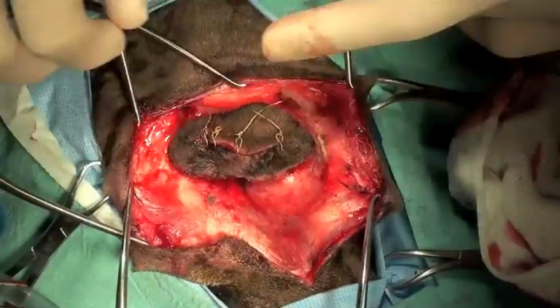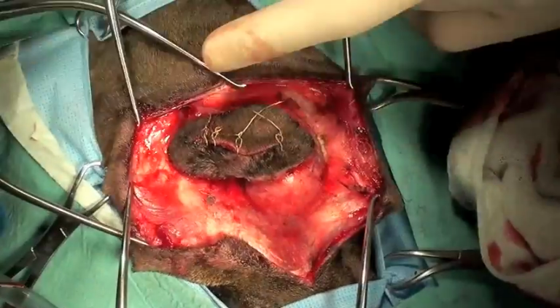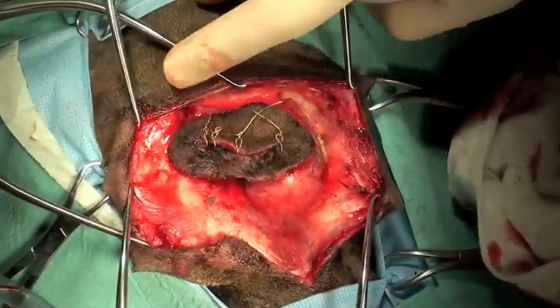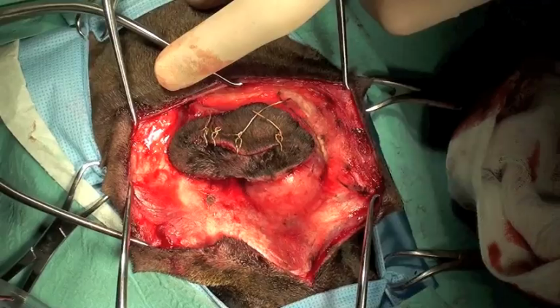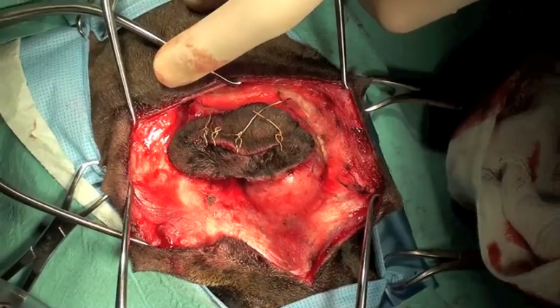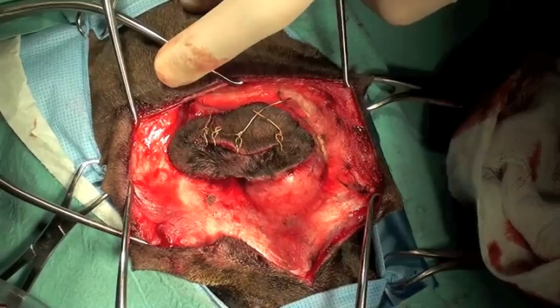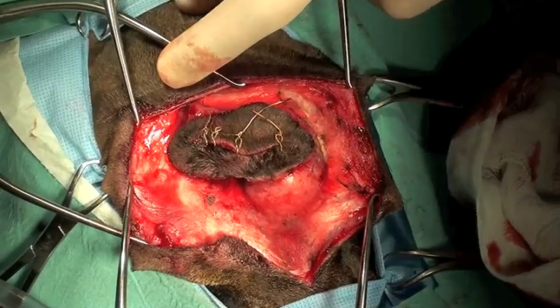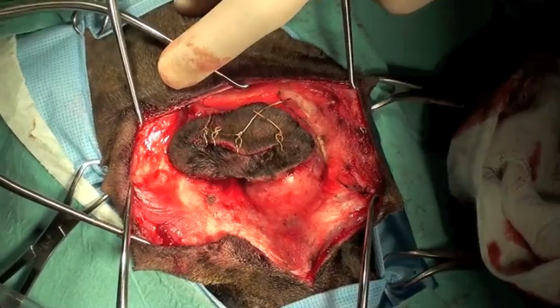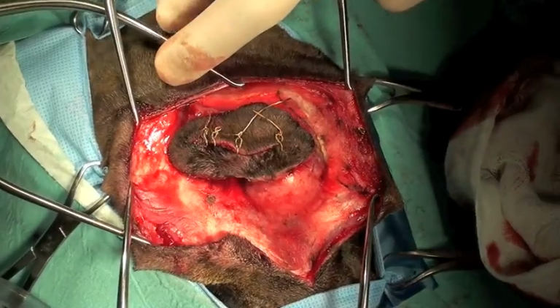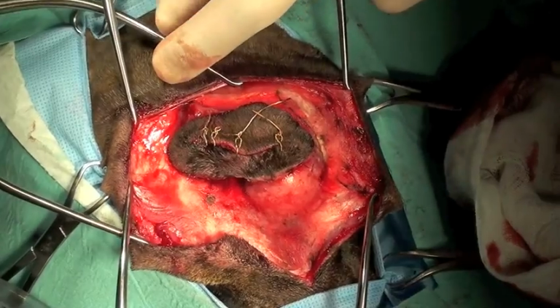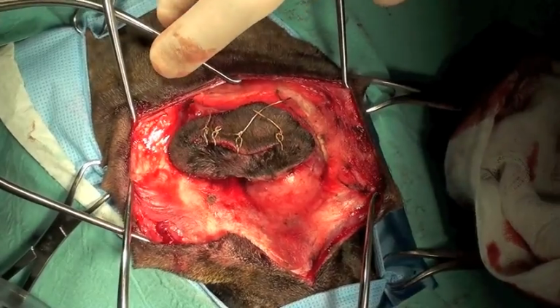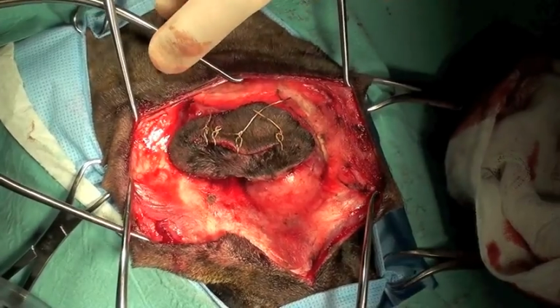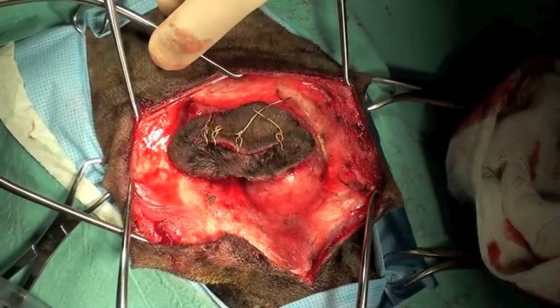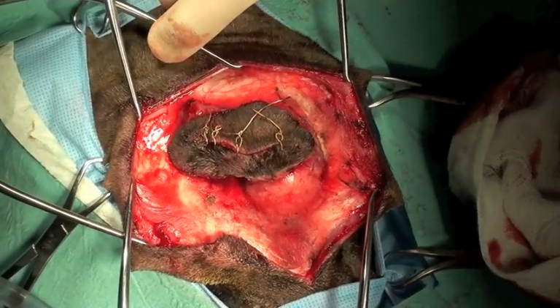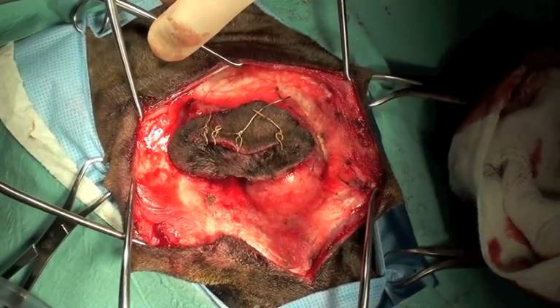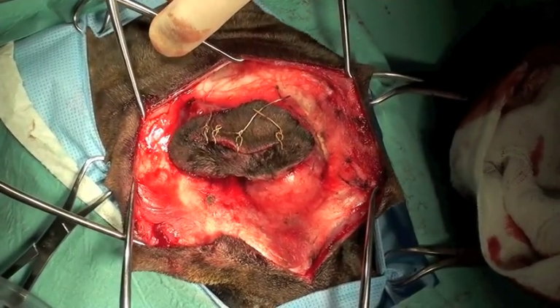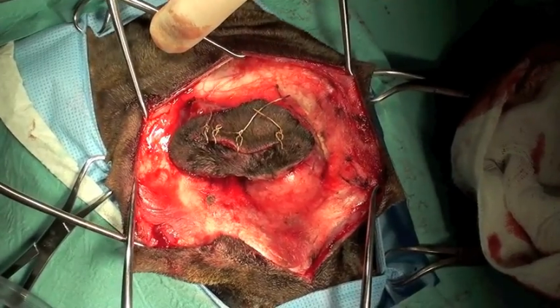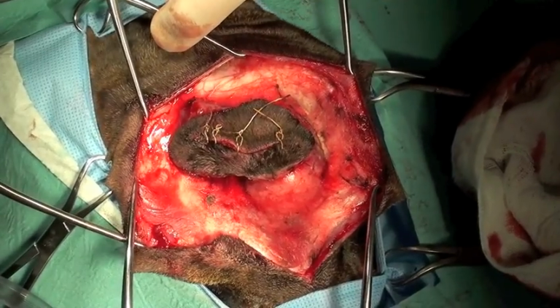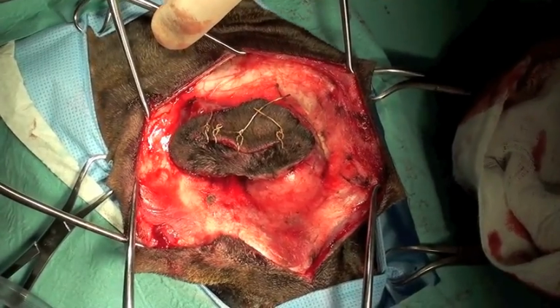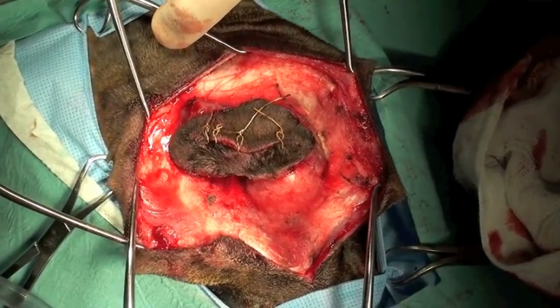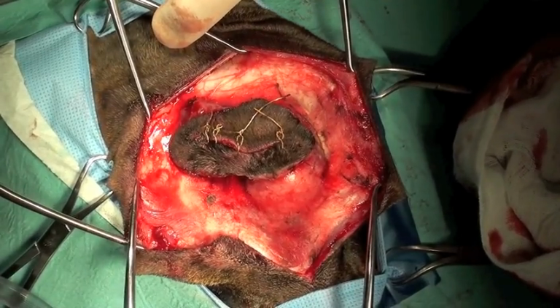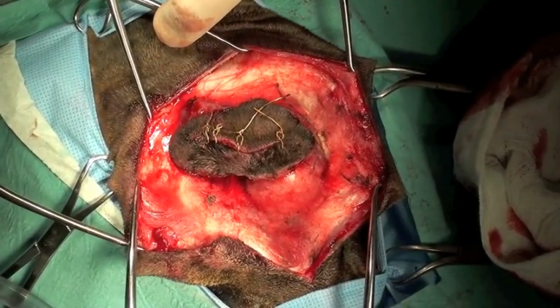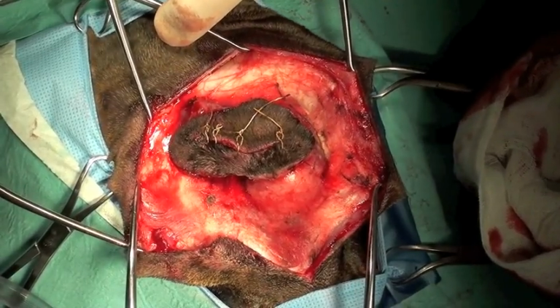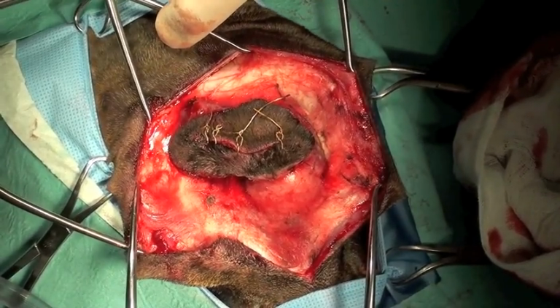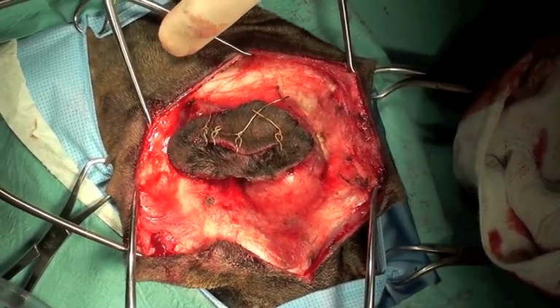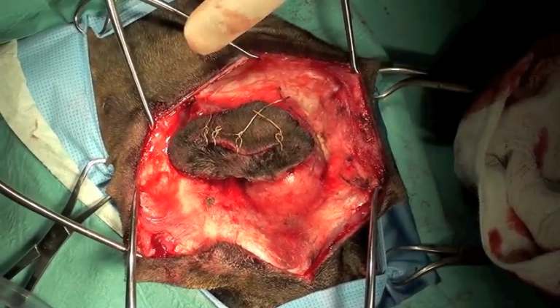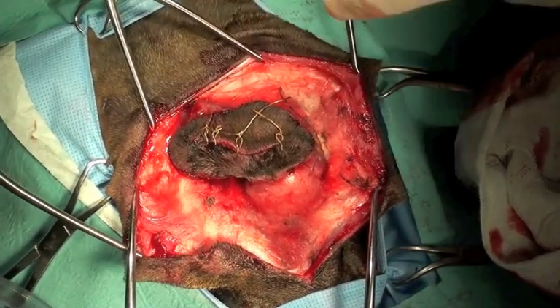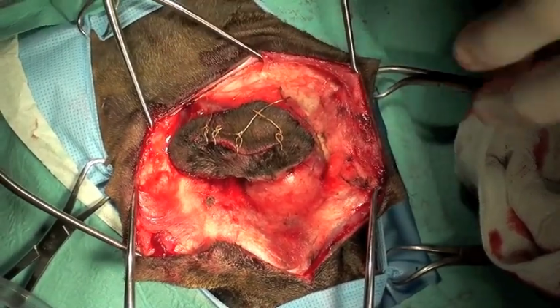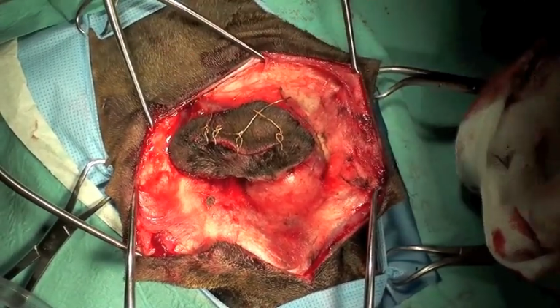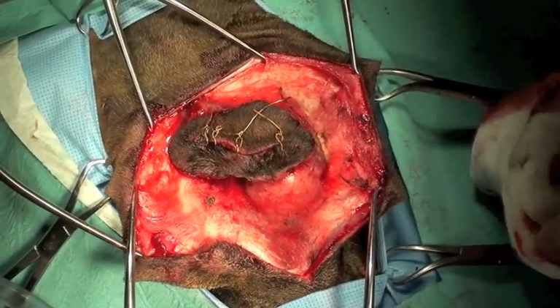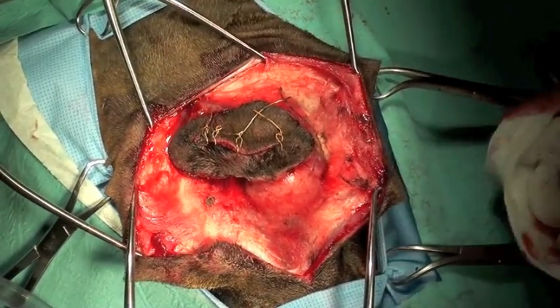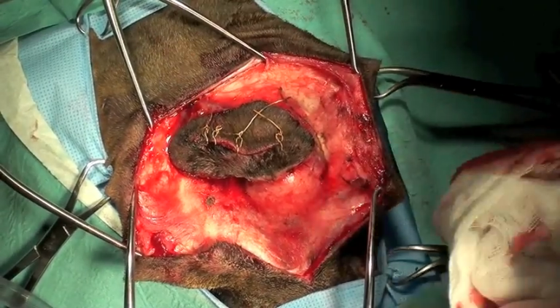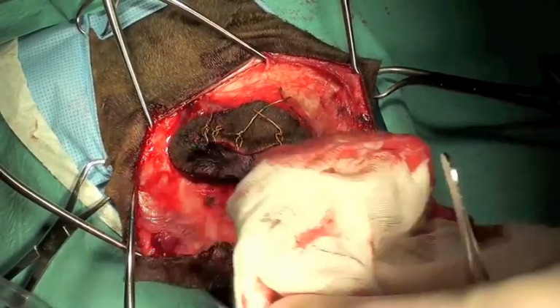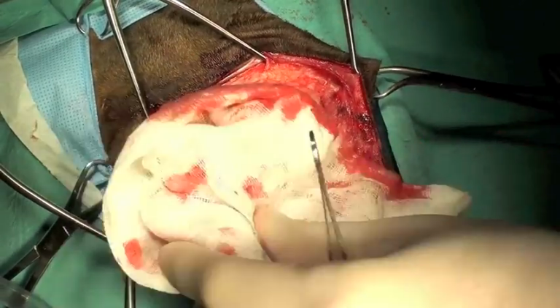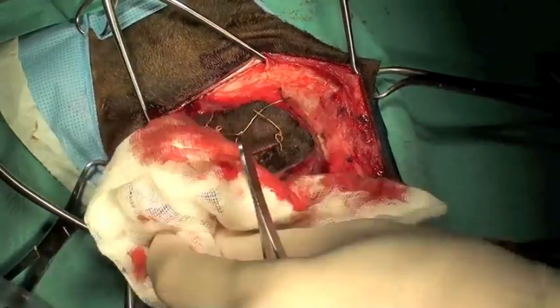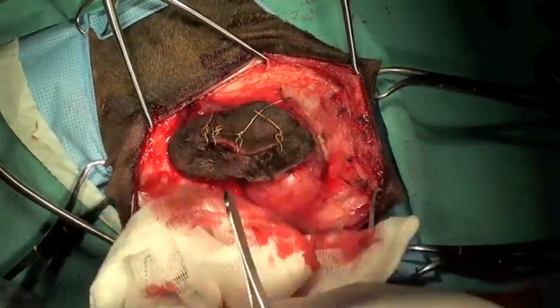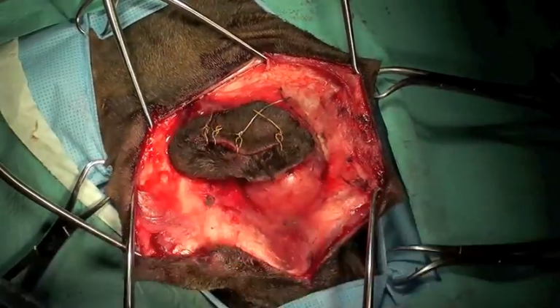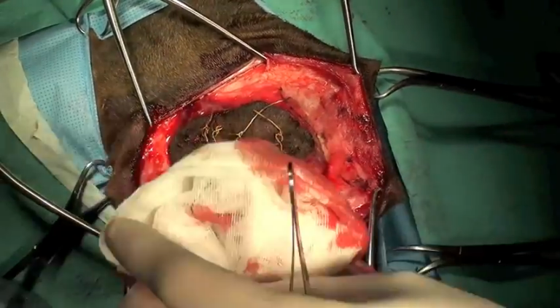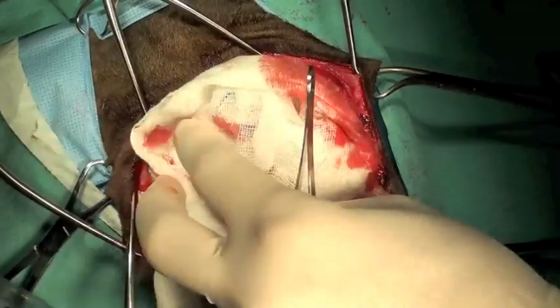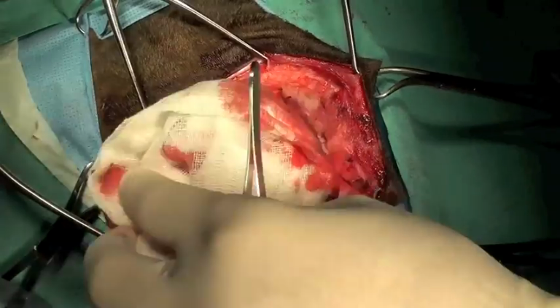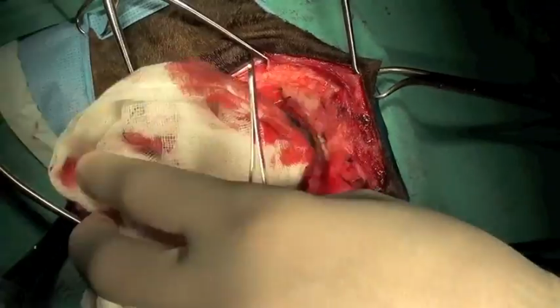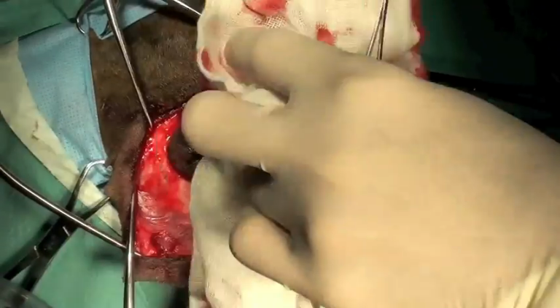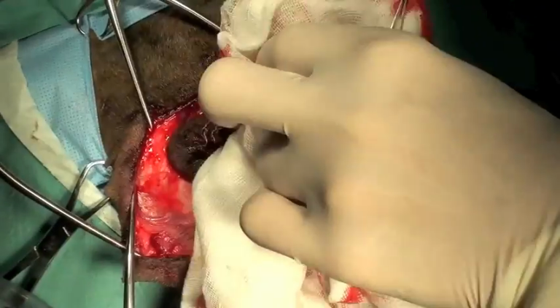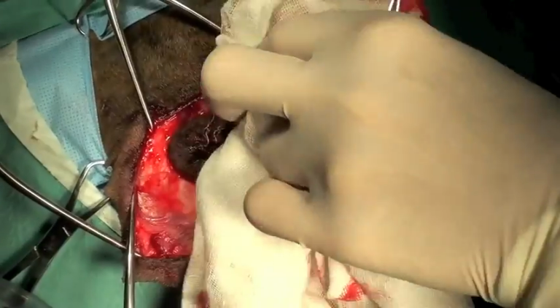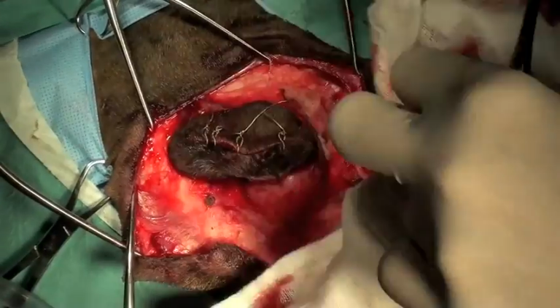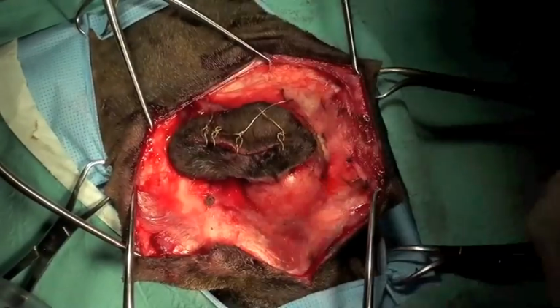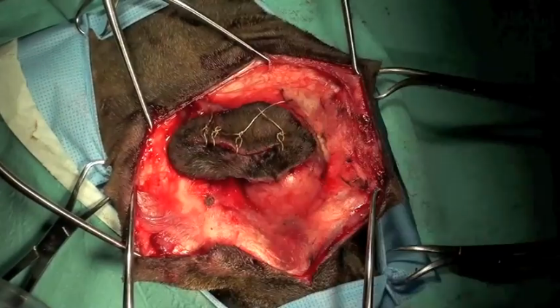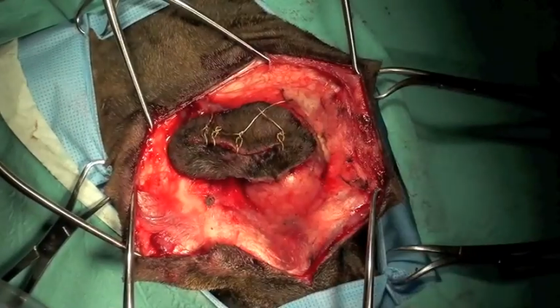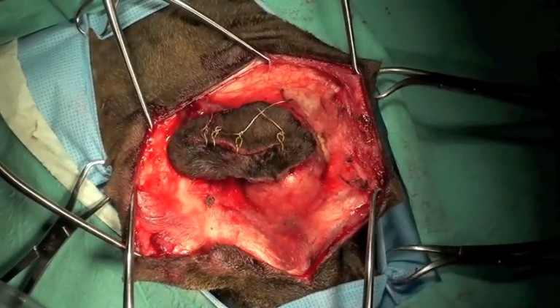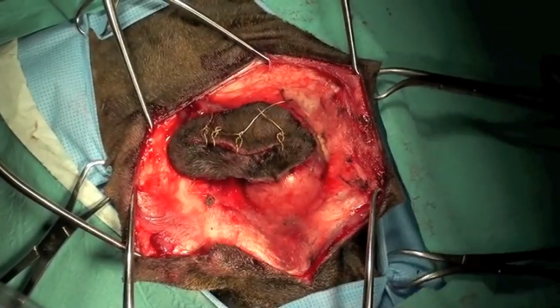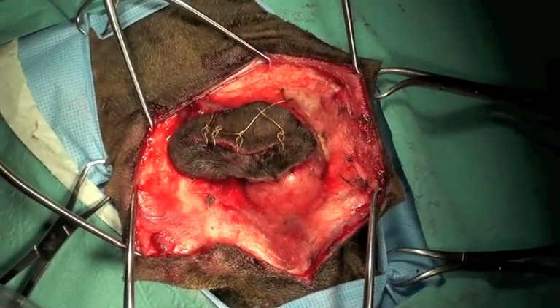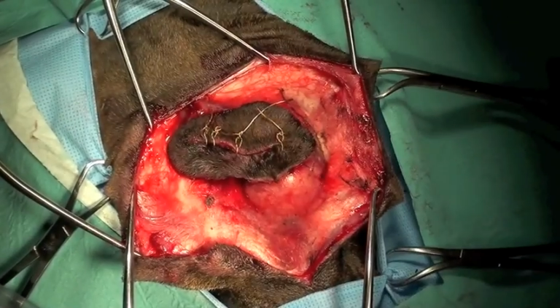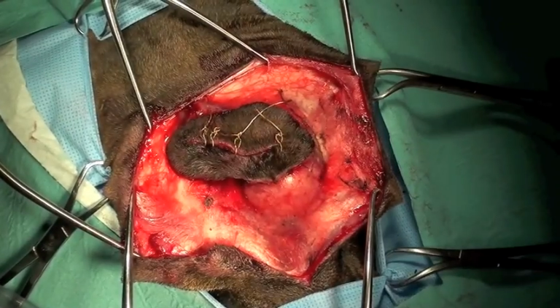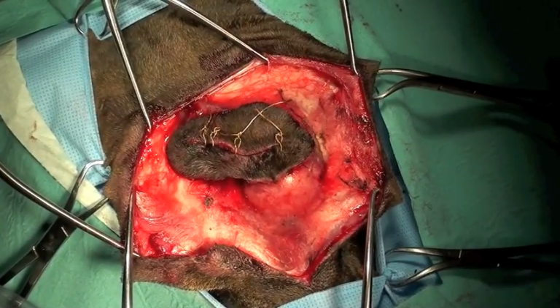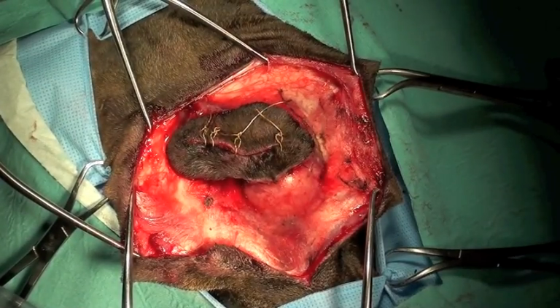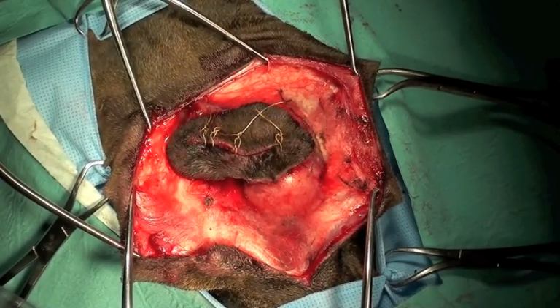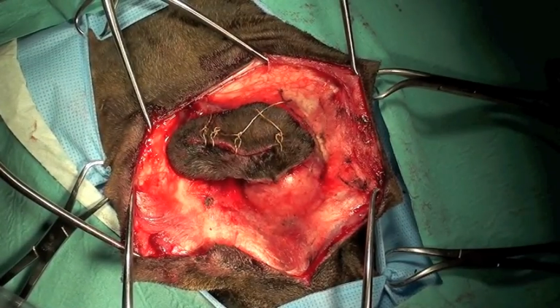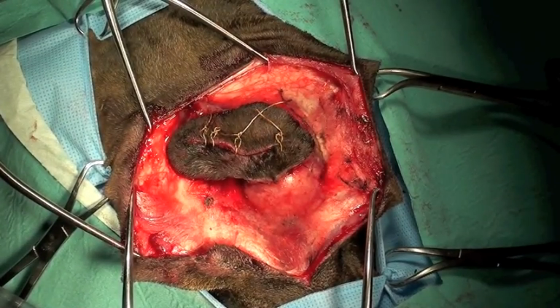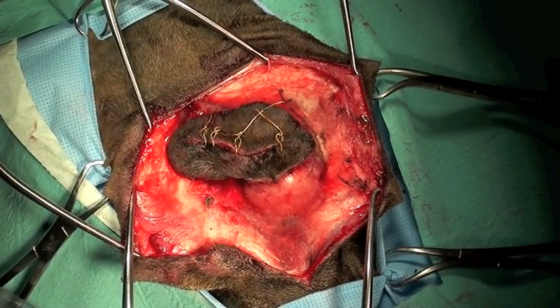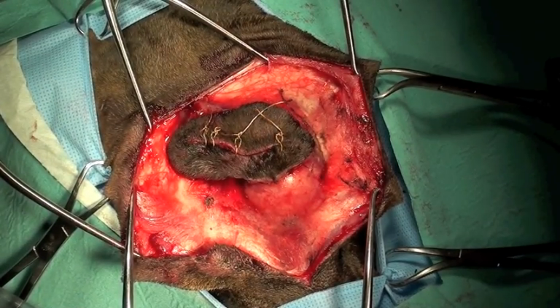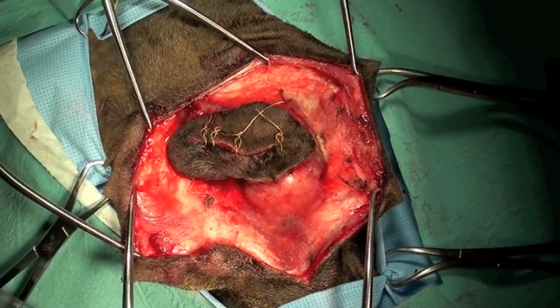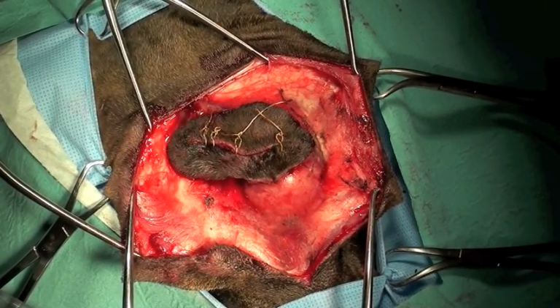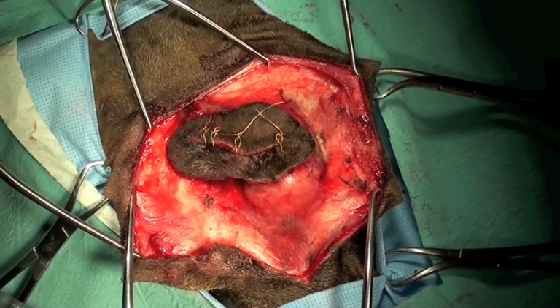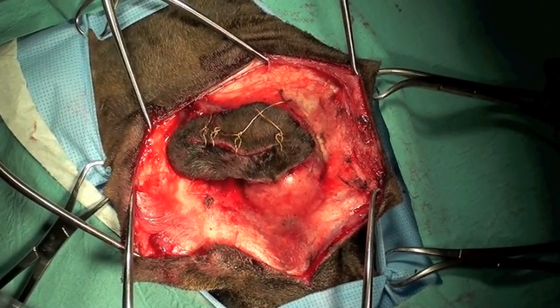At this point we can start to see the external ear canal cranial to the previous surgical site.